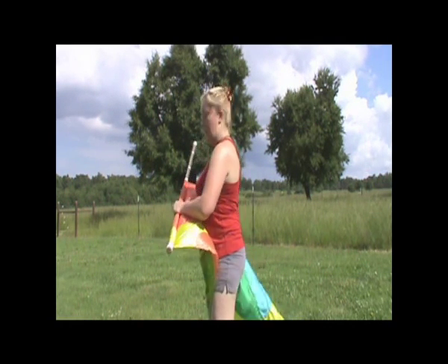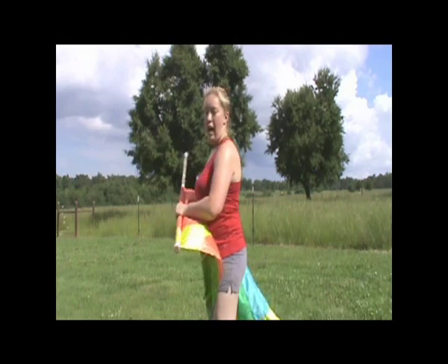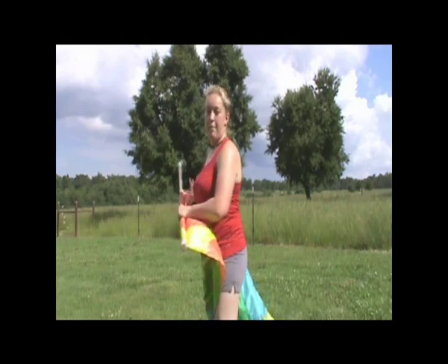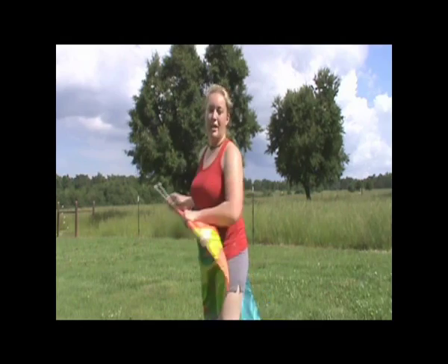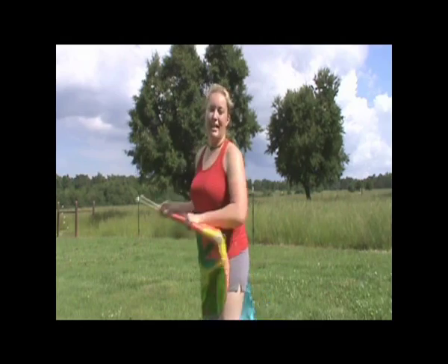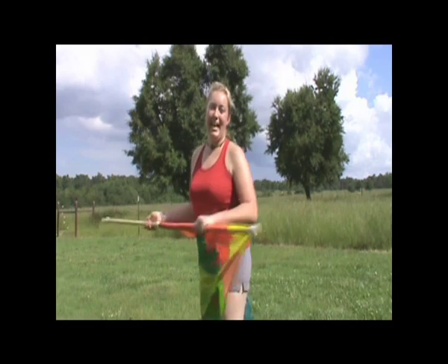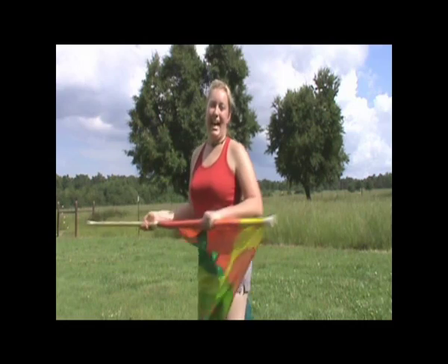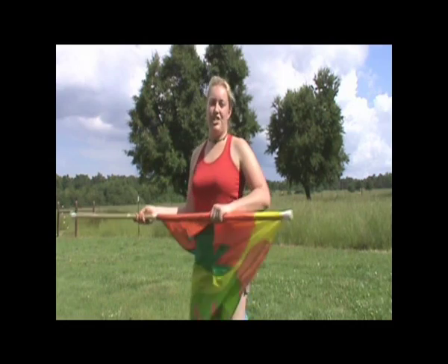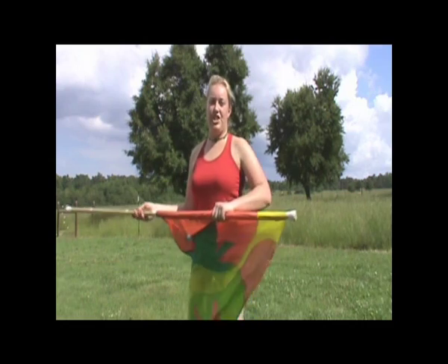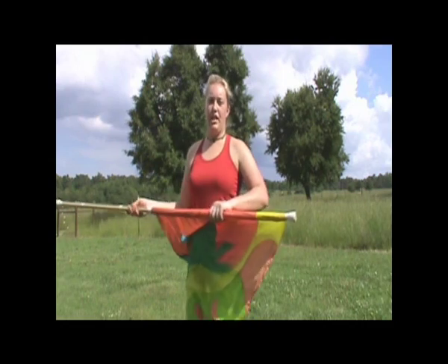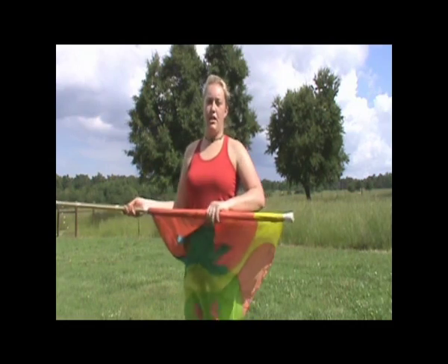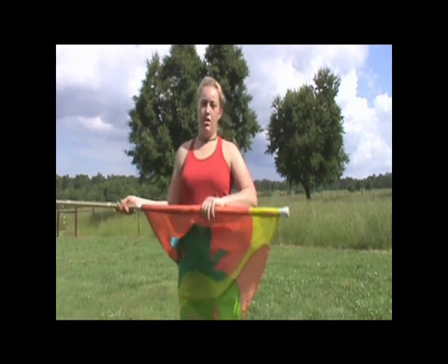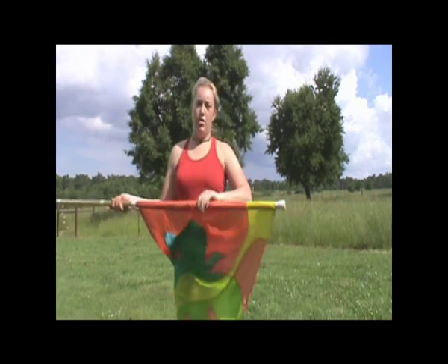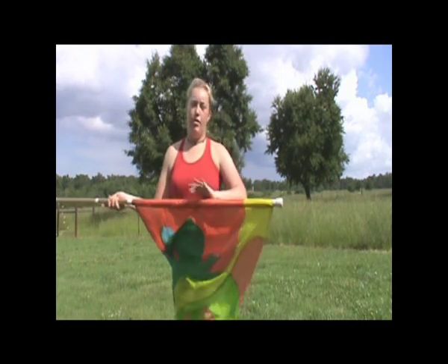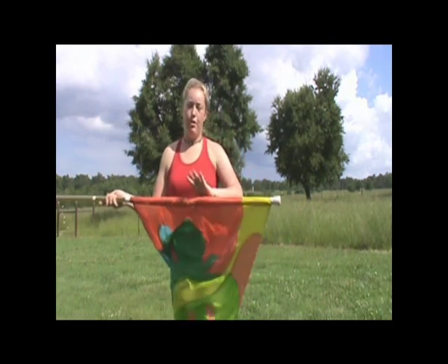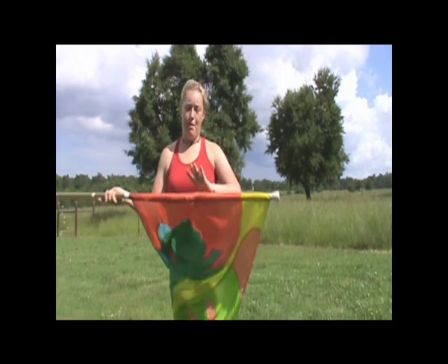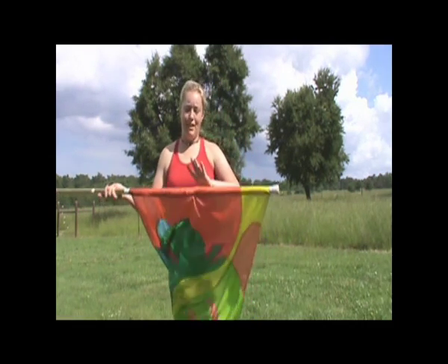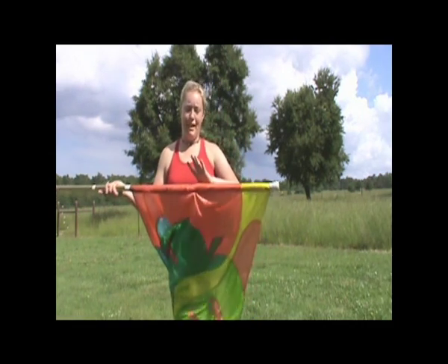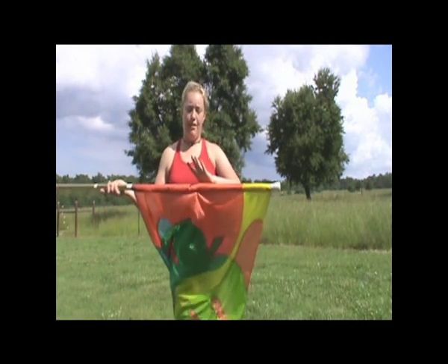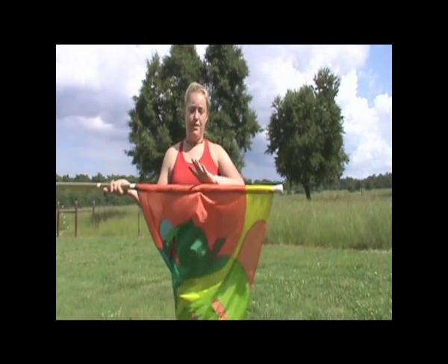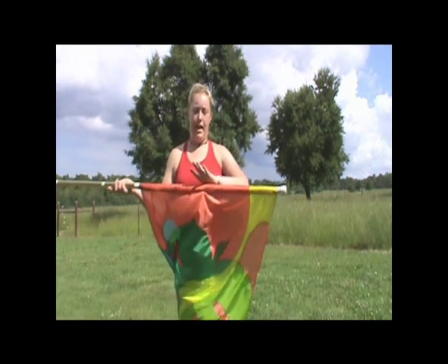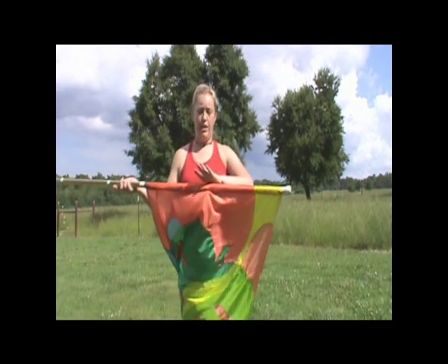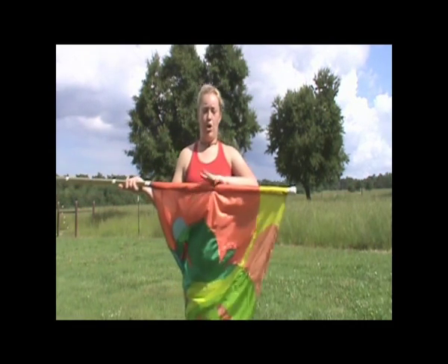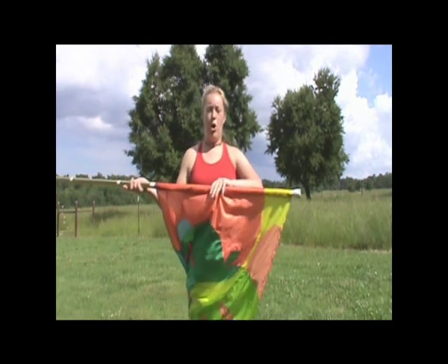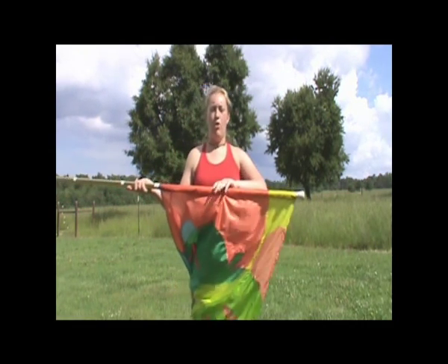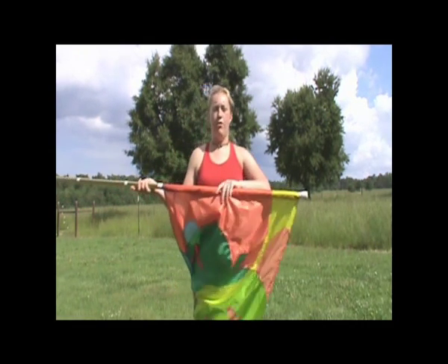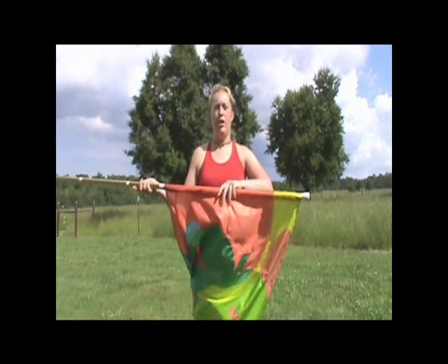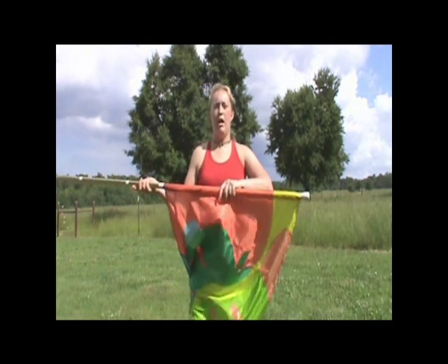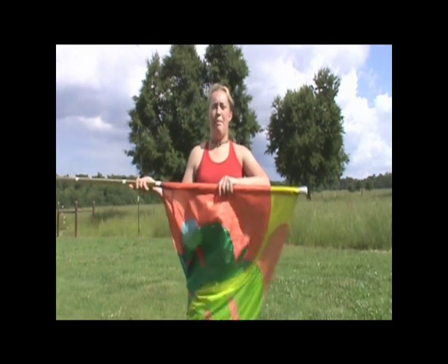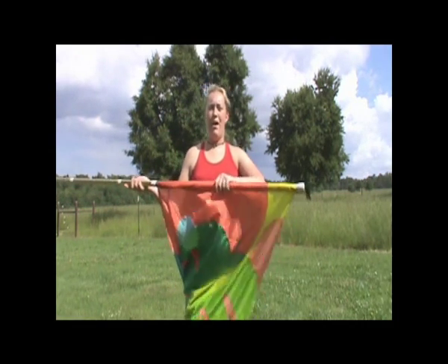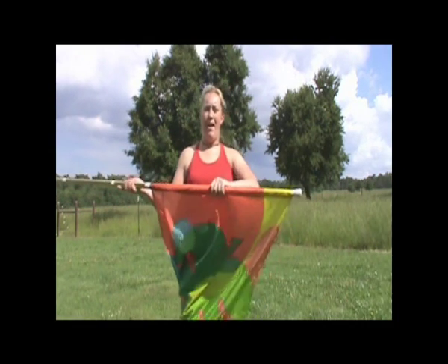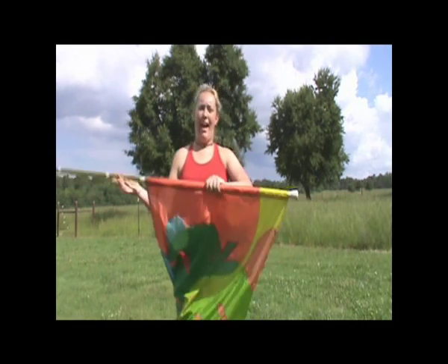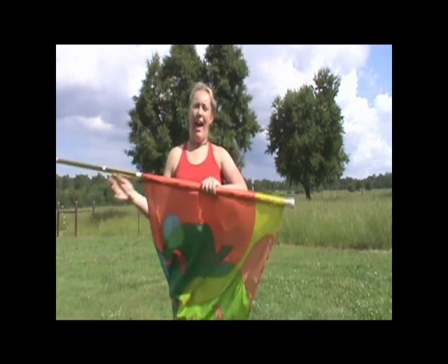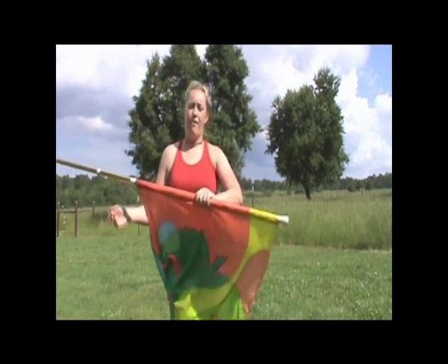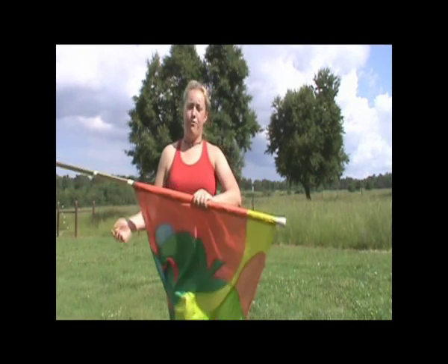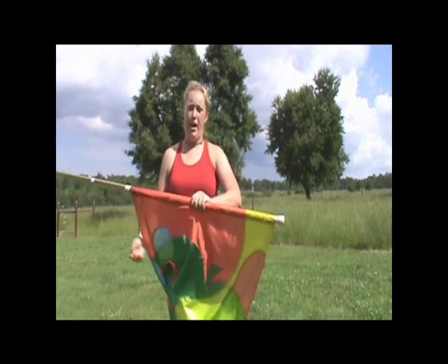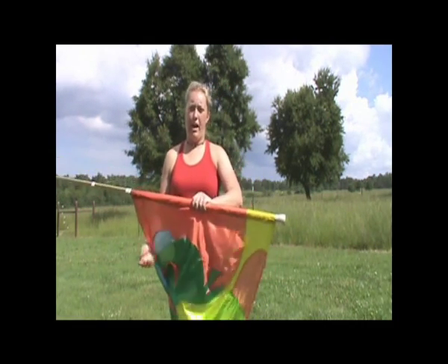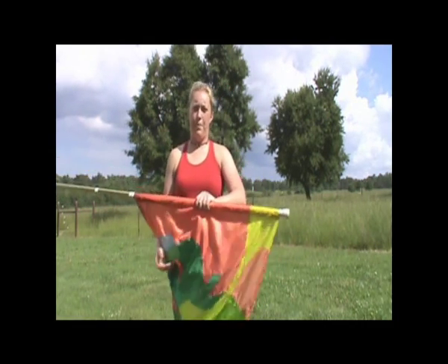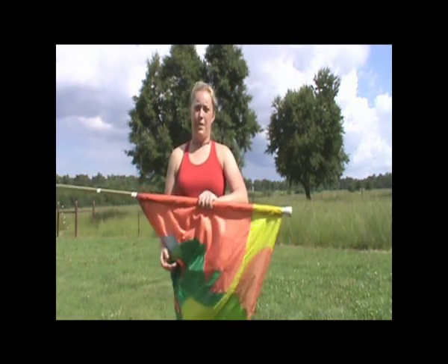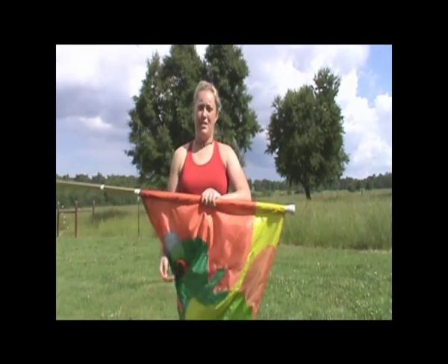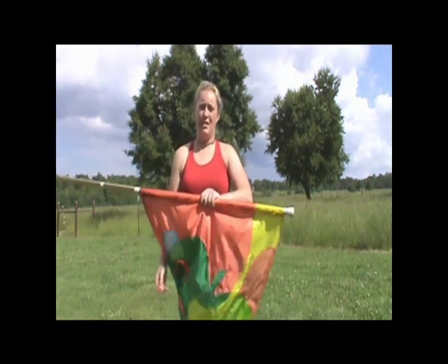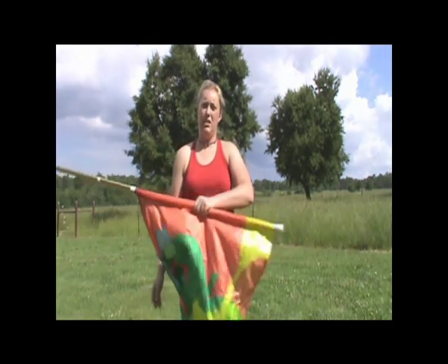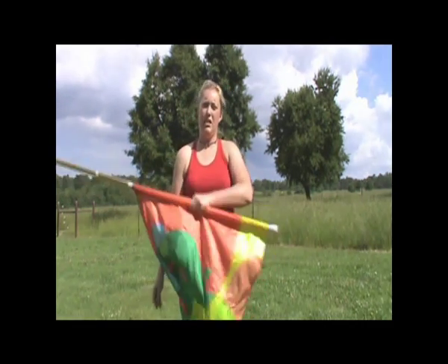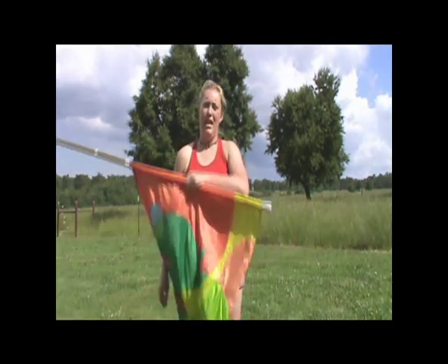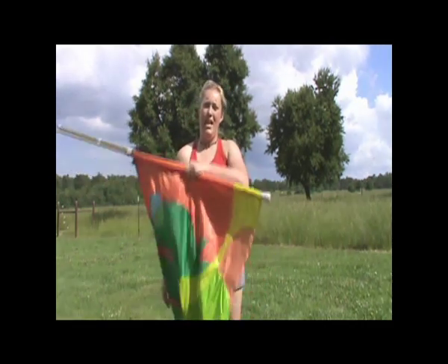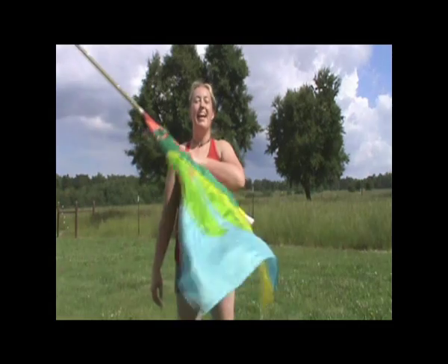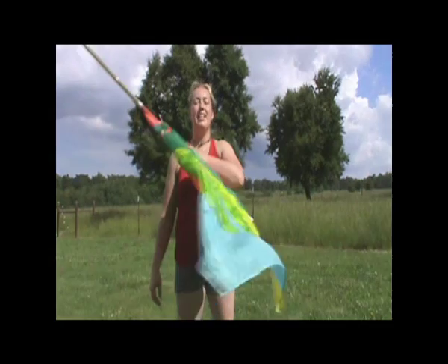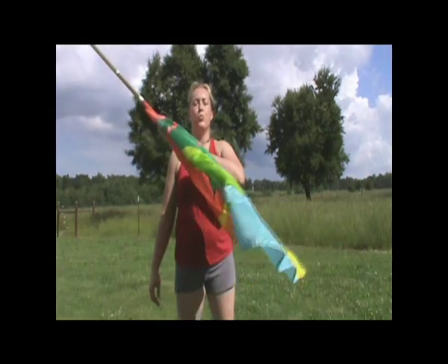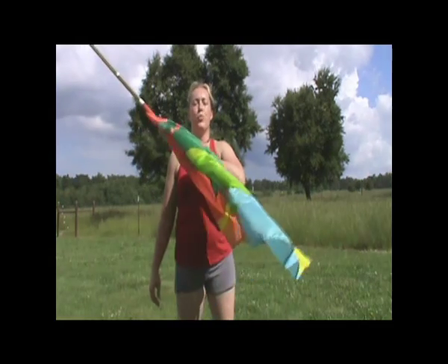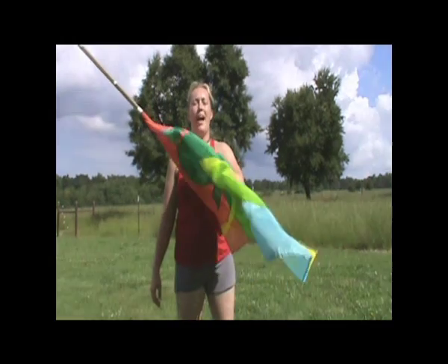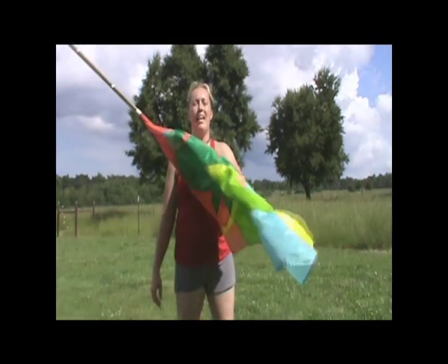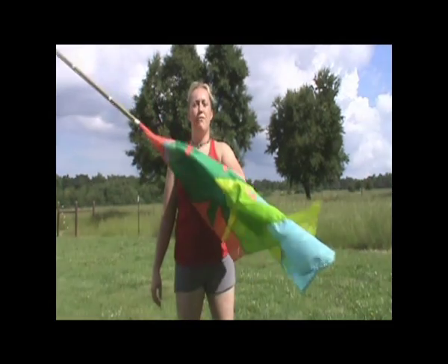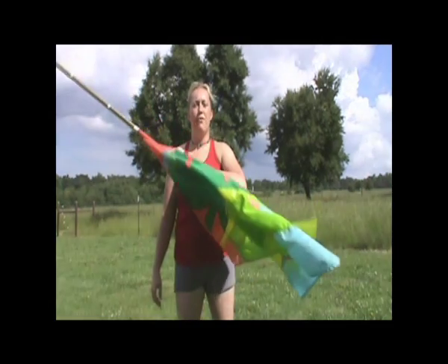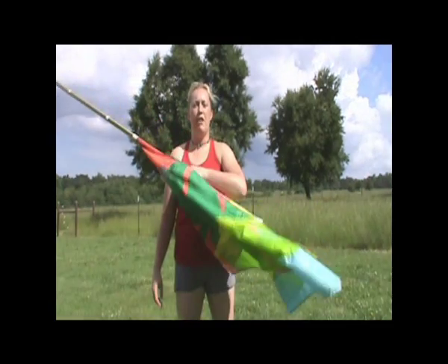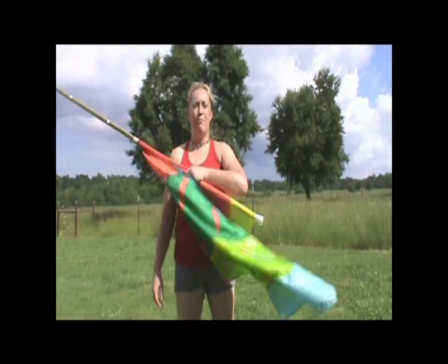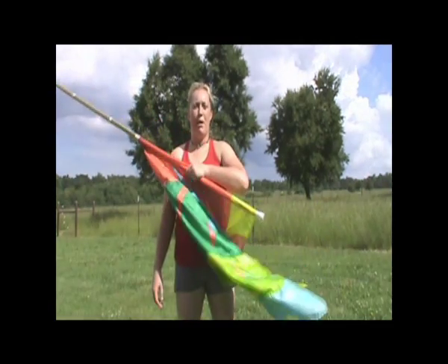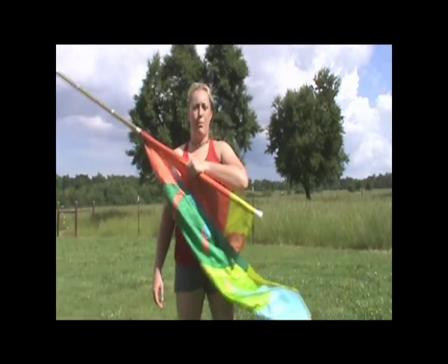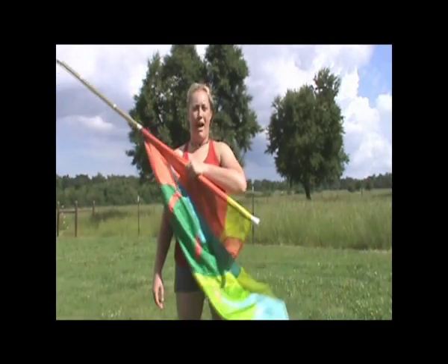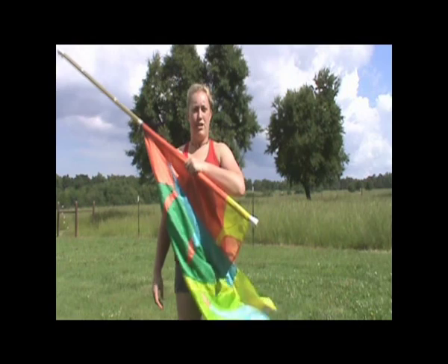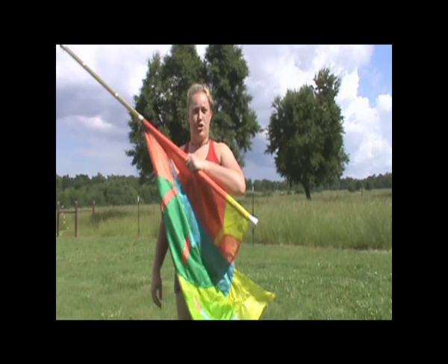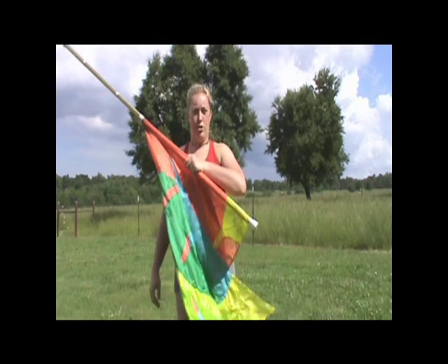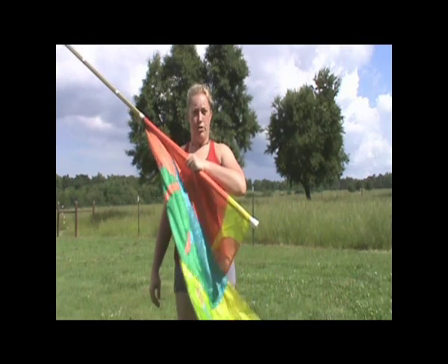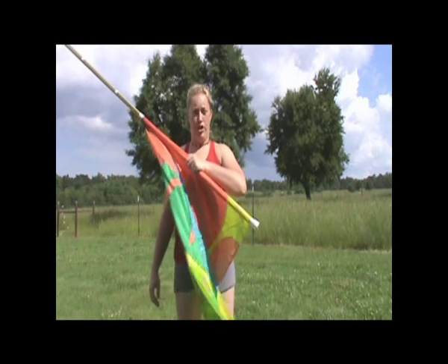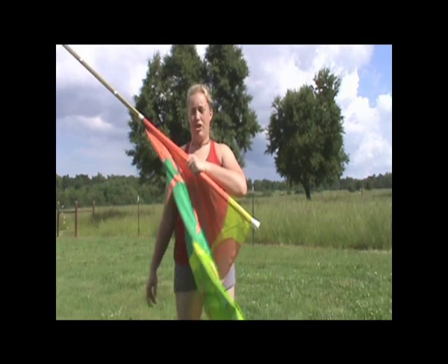I'm going to catch it with my left hand over about halfway up the silk. It's right in front of my right shoulder.